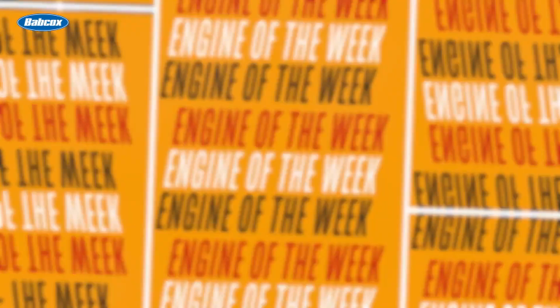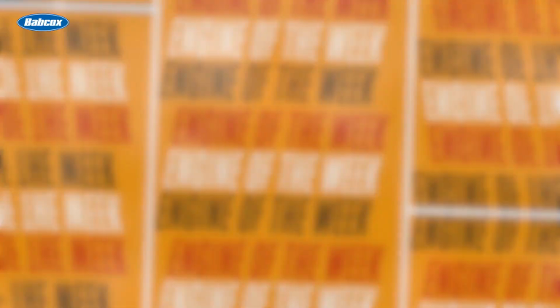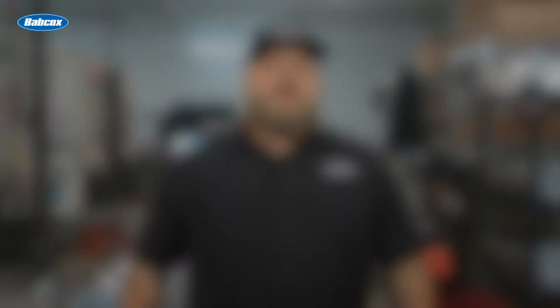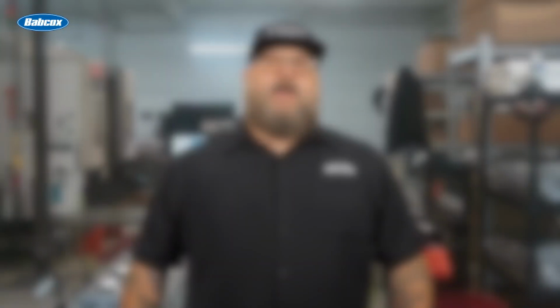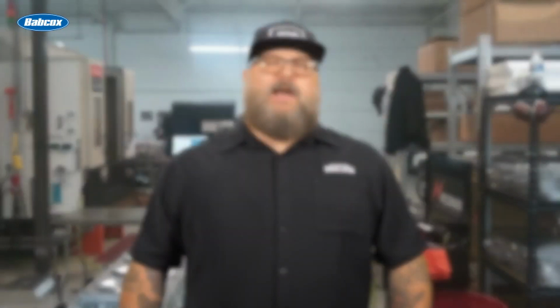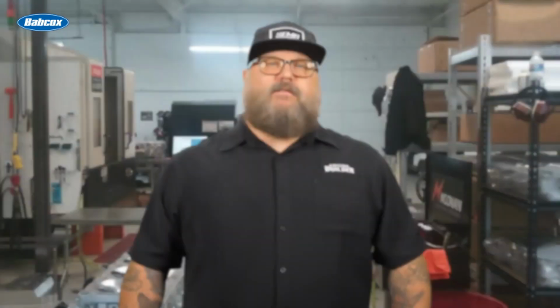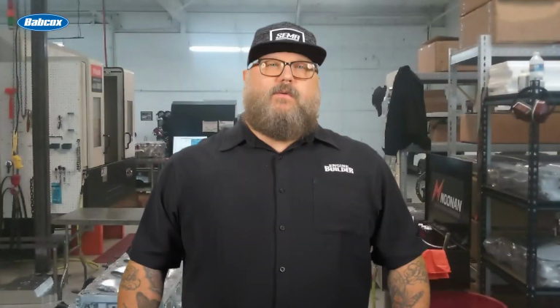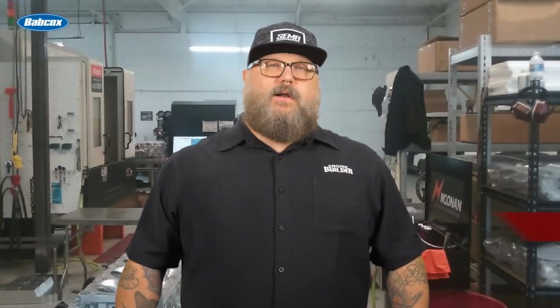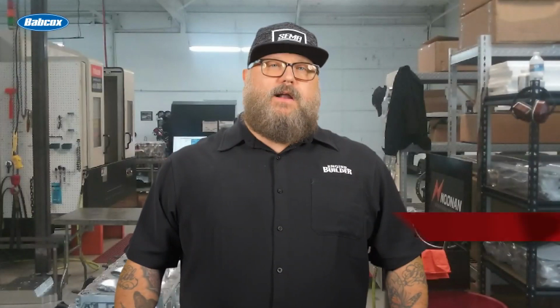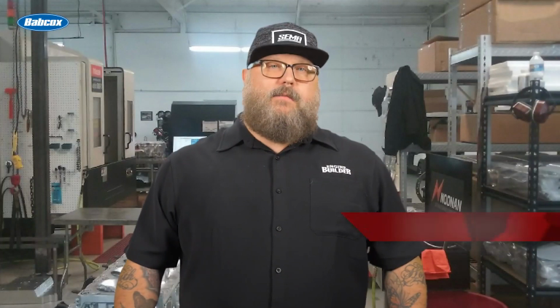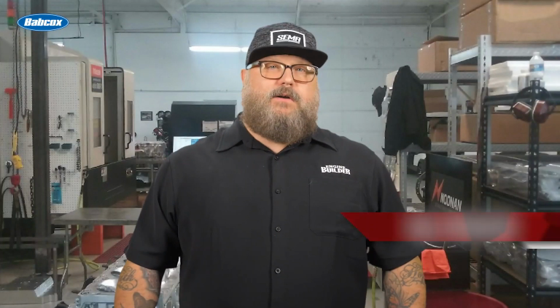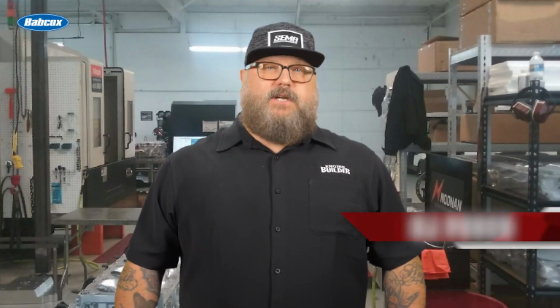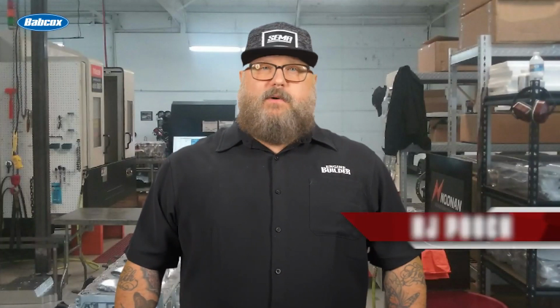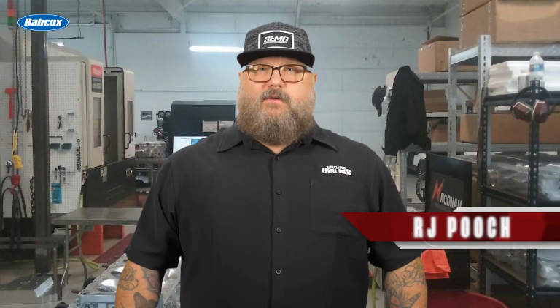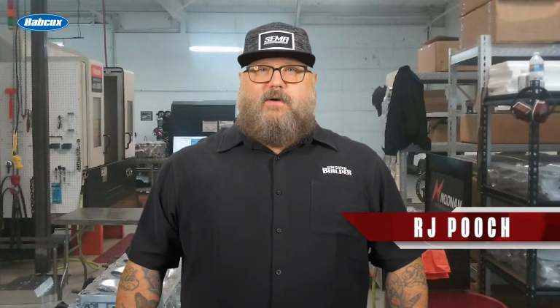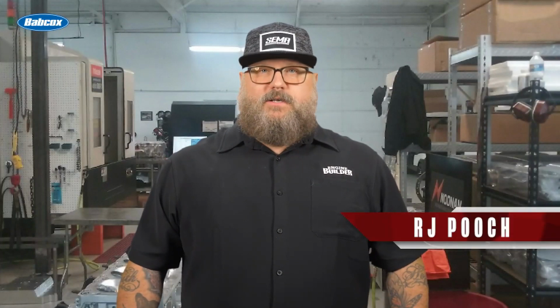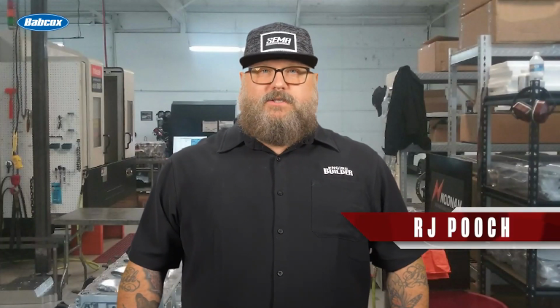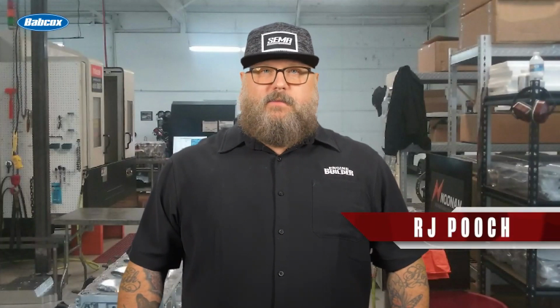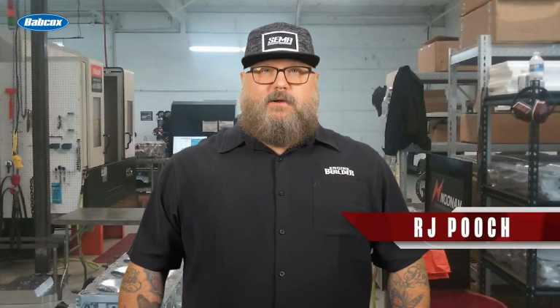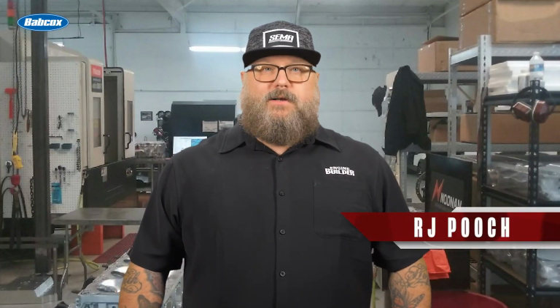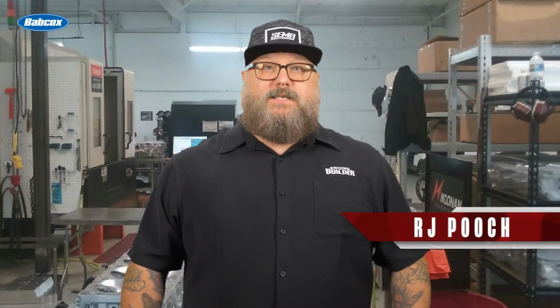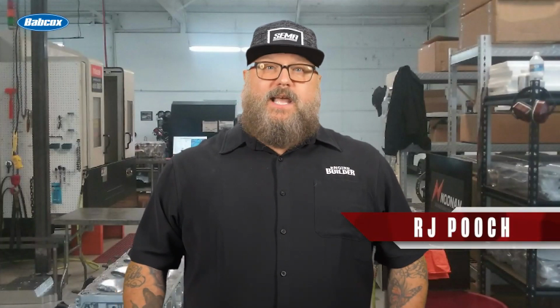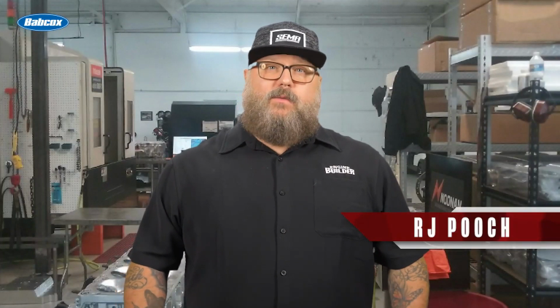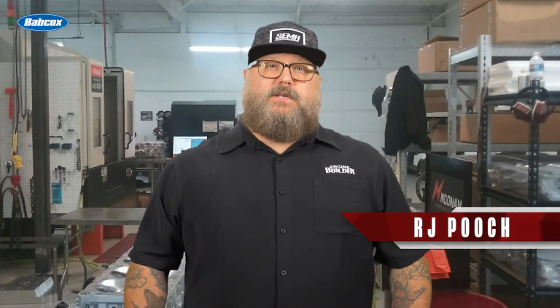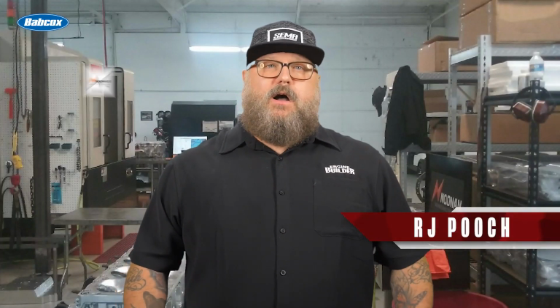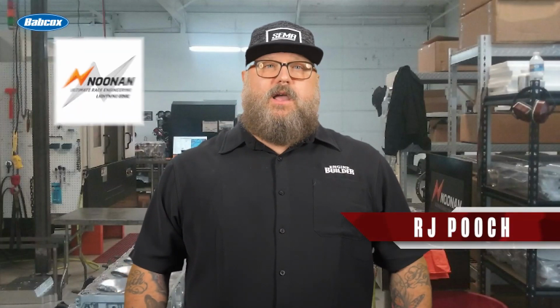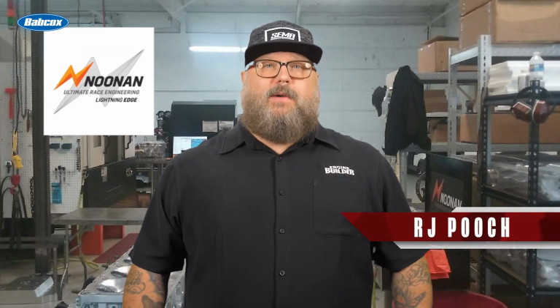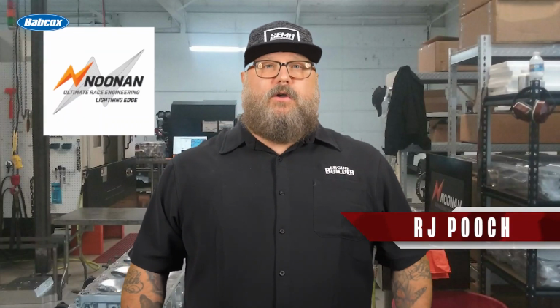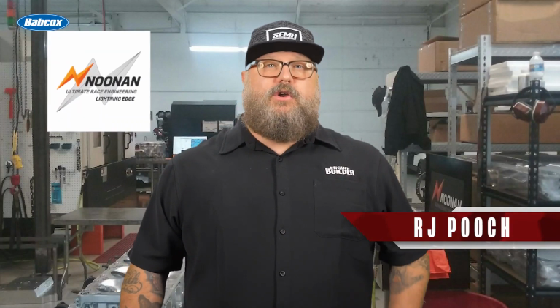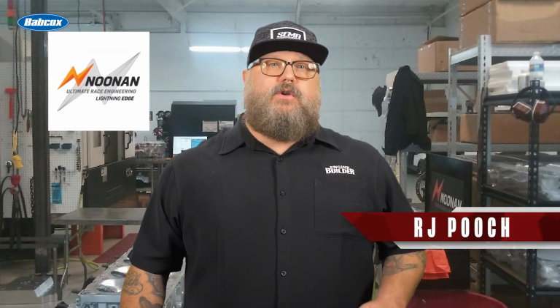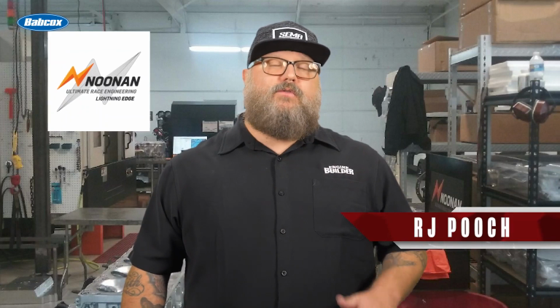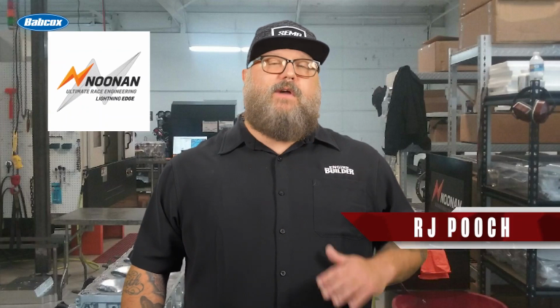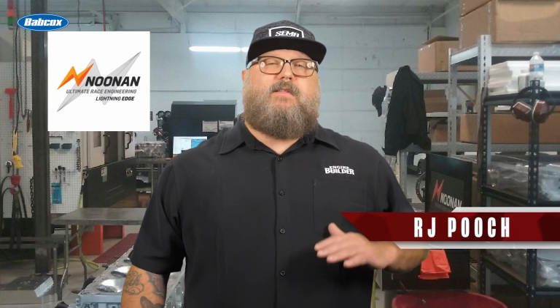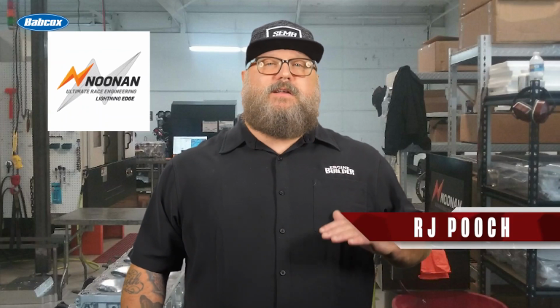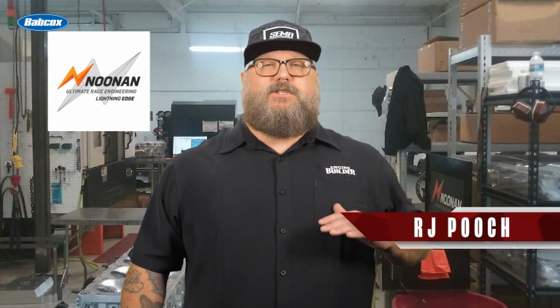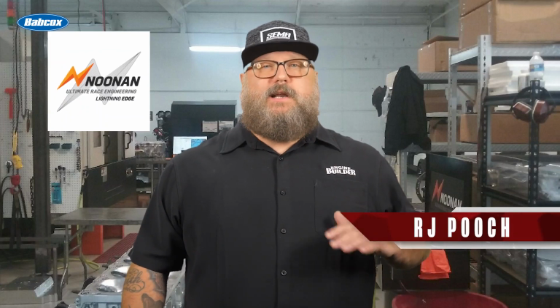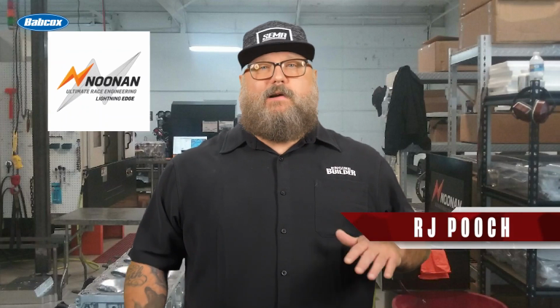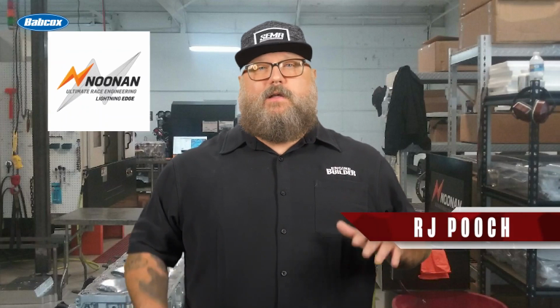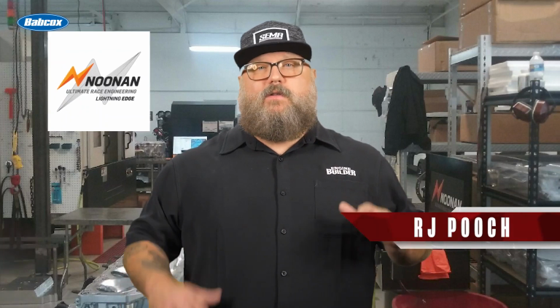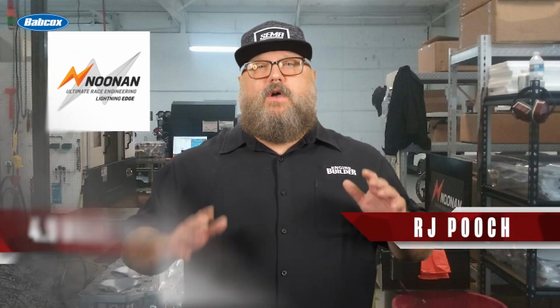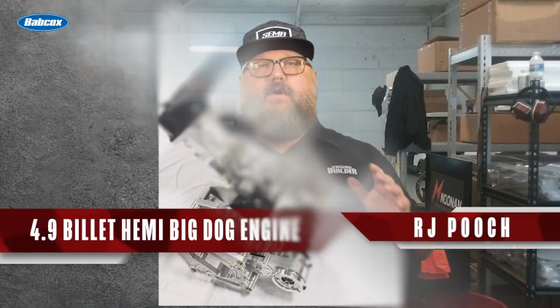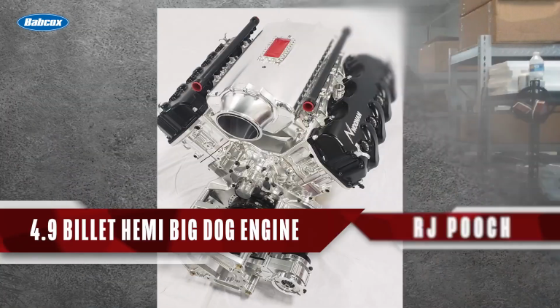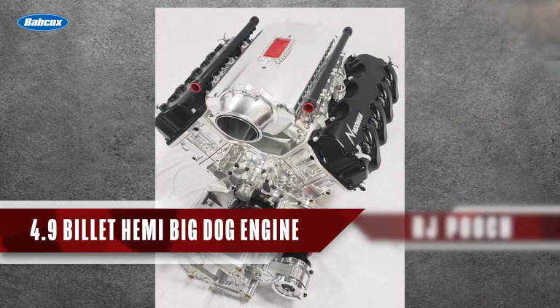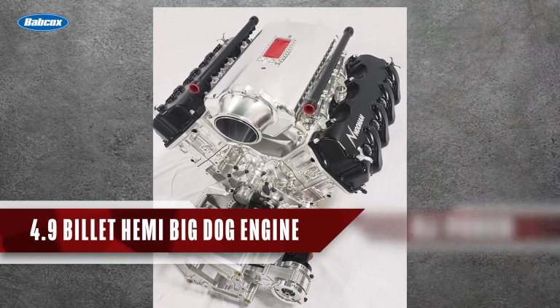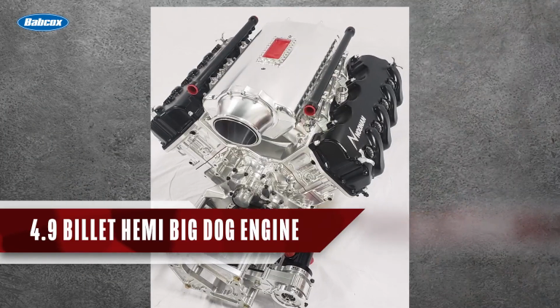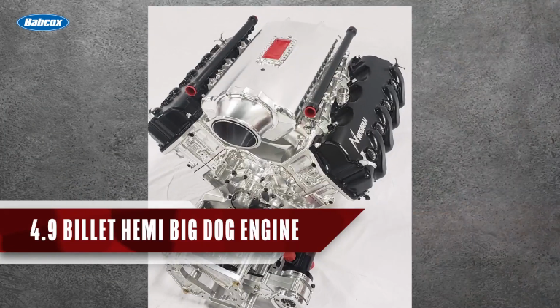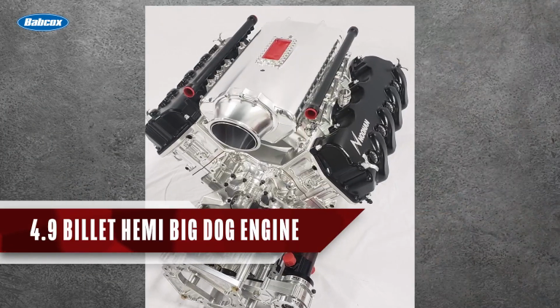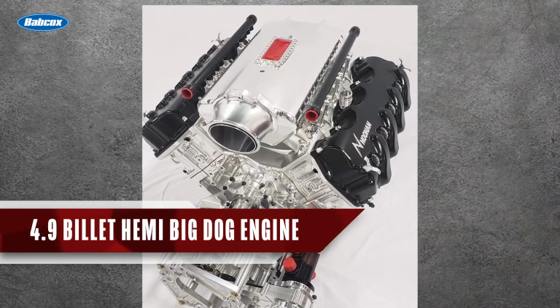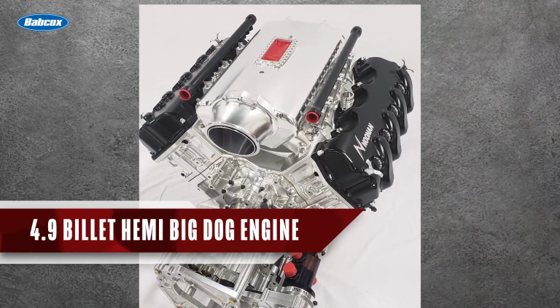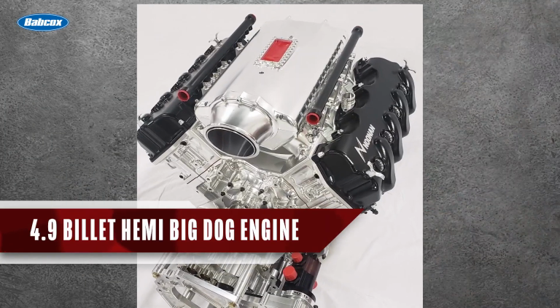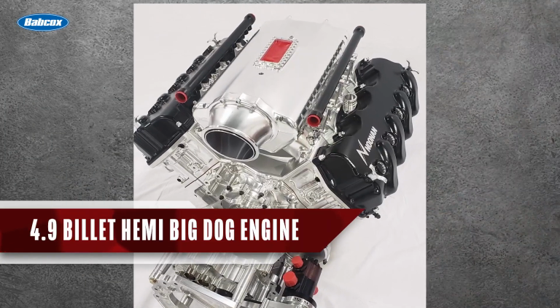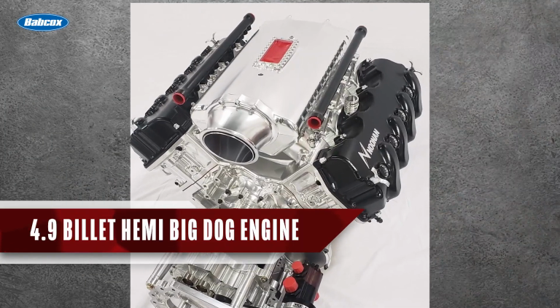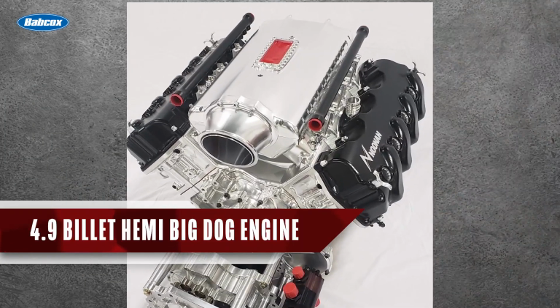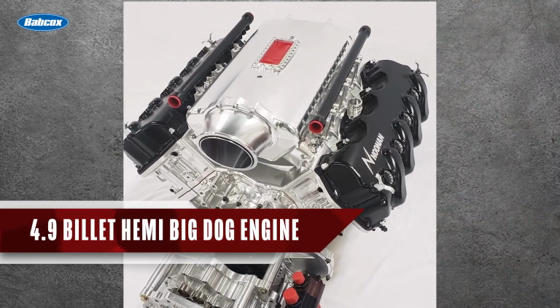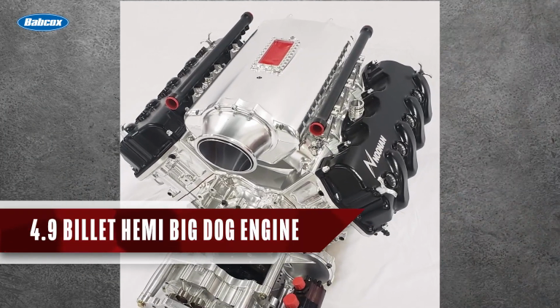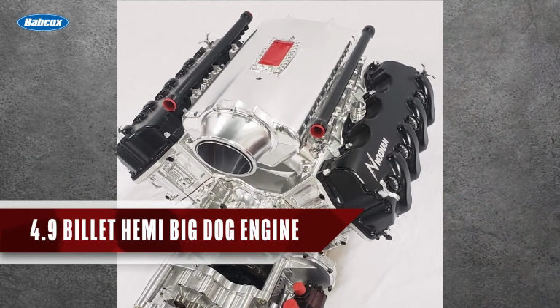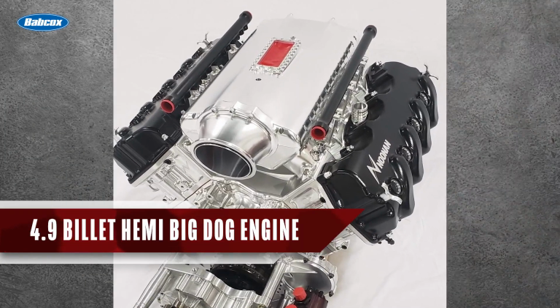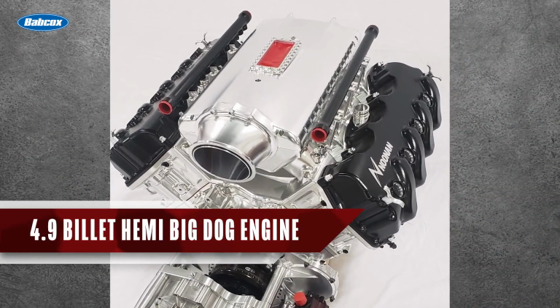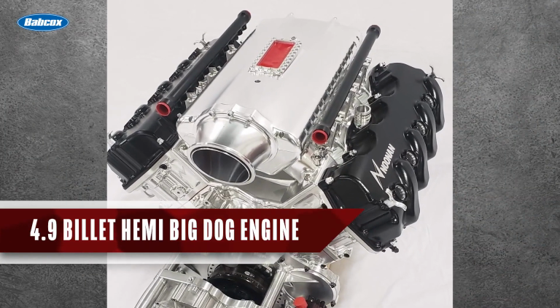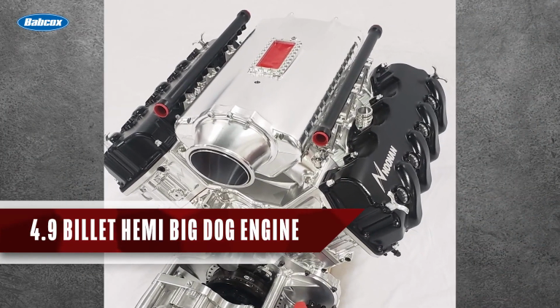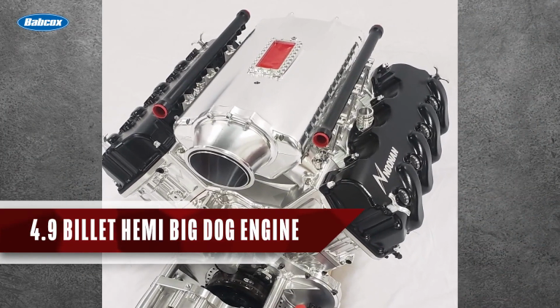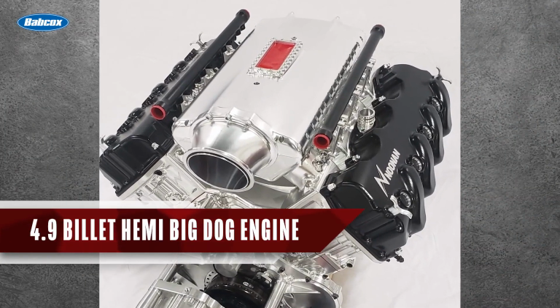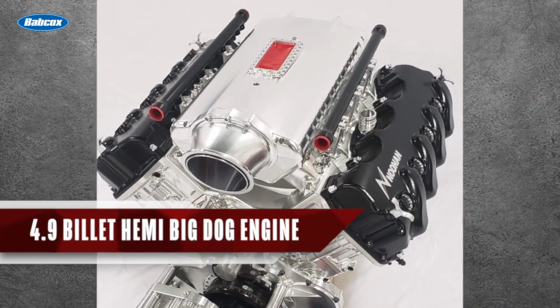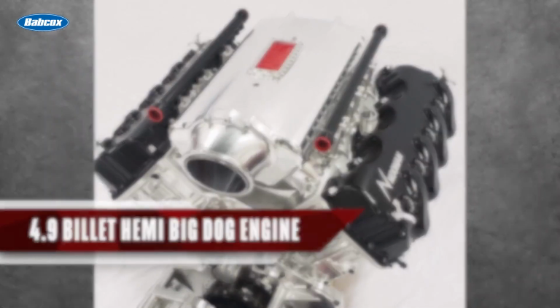Hey everyone, I'm RJ Pogue for Engine Builder, and today we're talking about Noonan Race Engineering's 4.9 Billet Hemi Big Dog Engine.